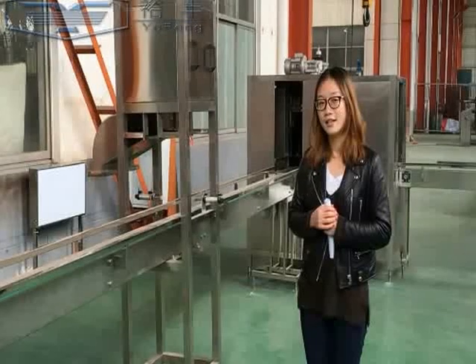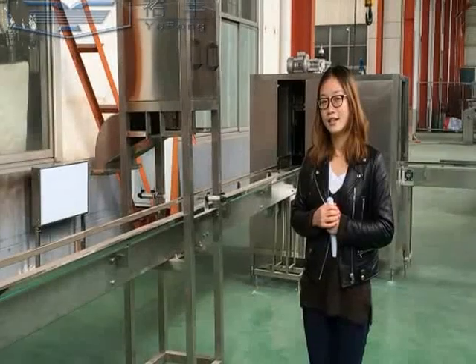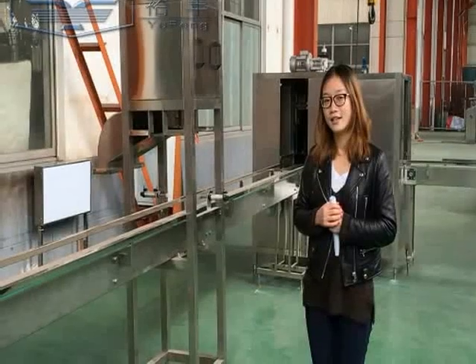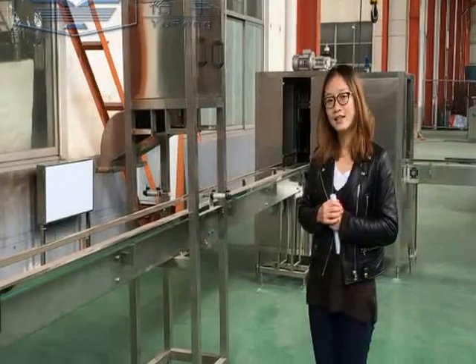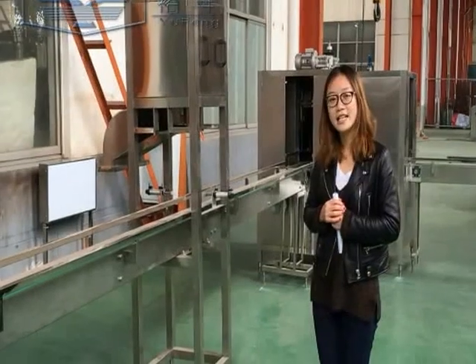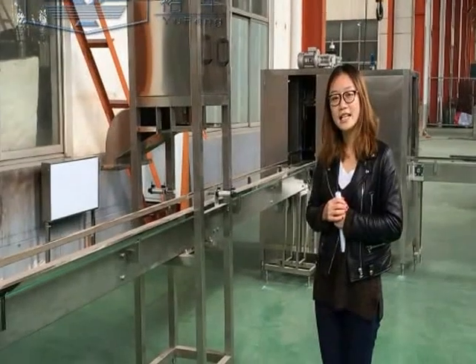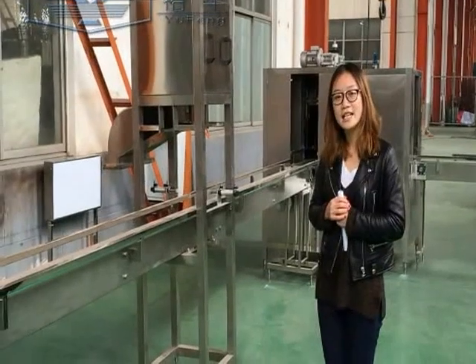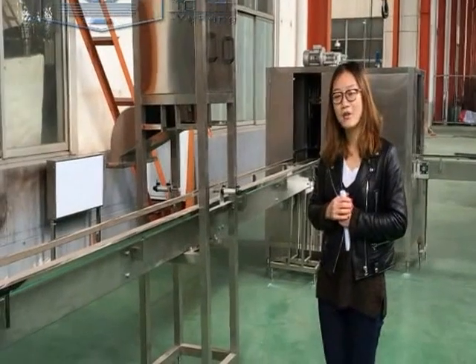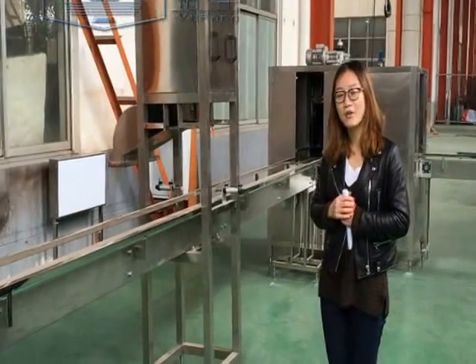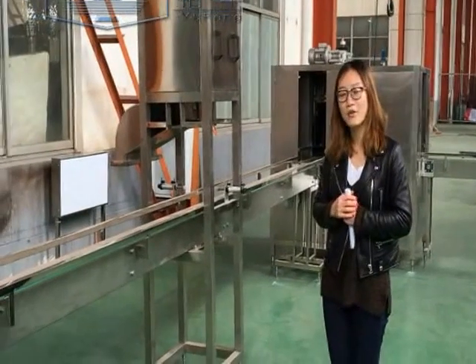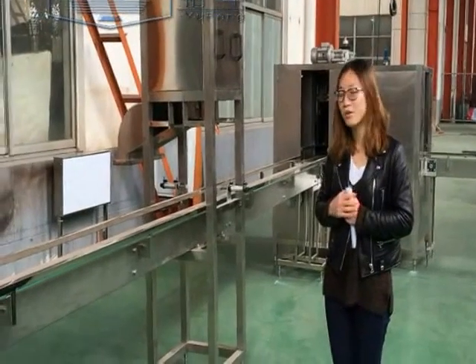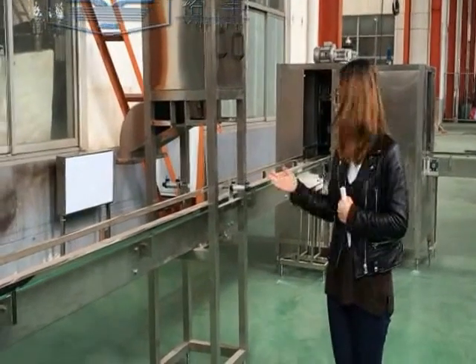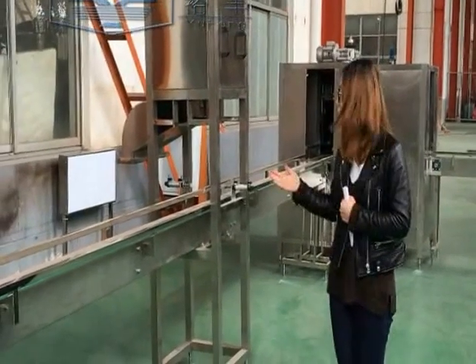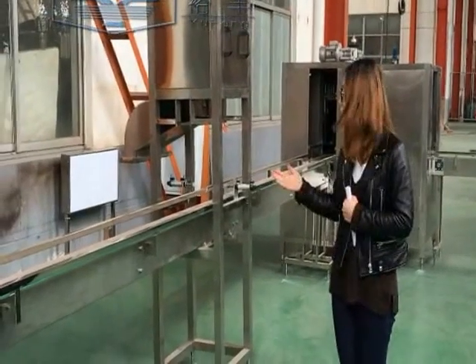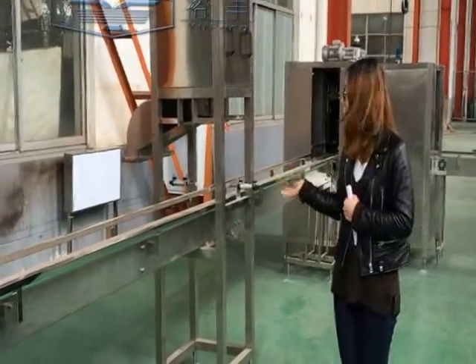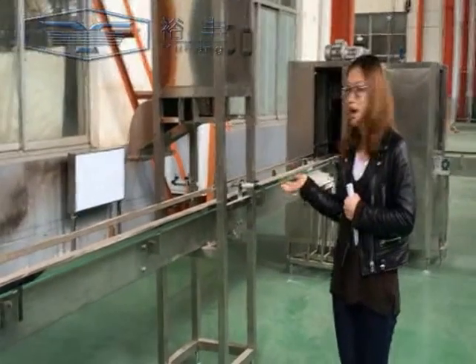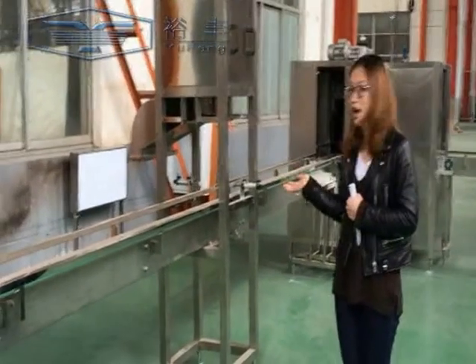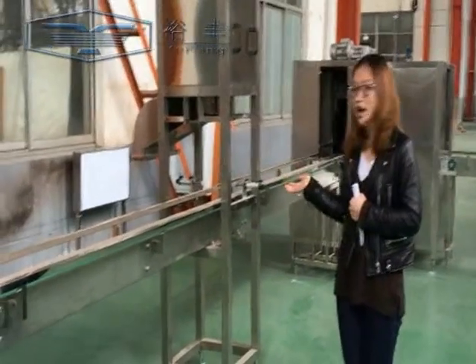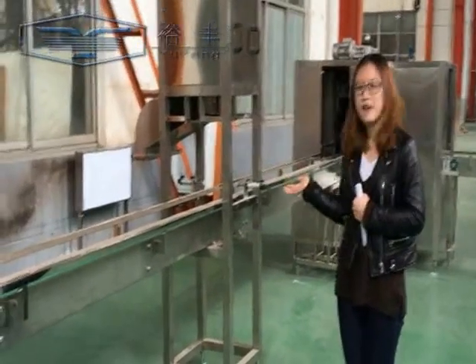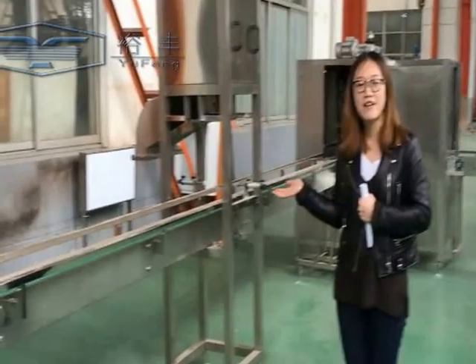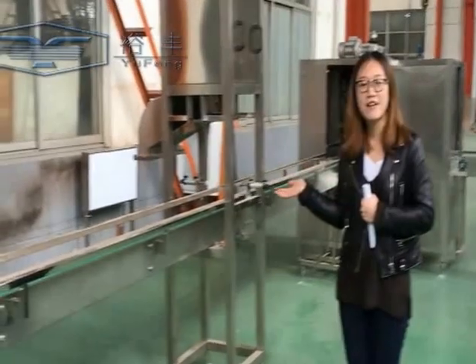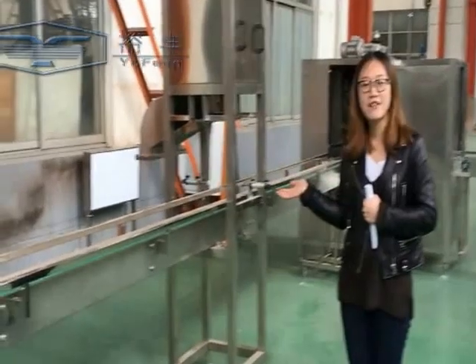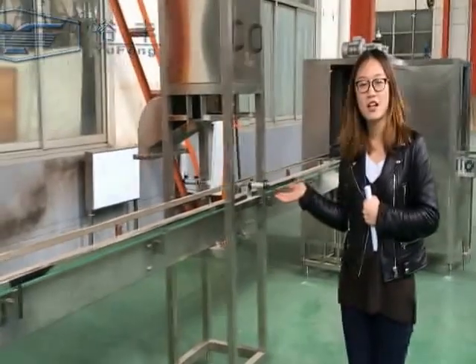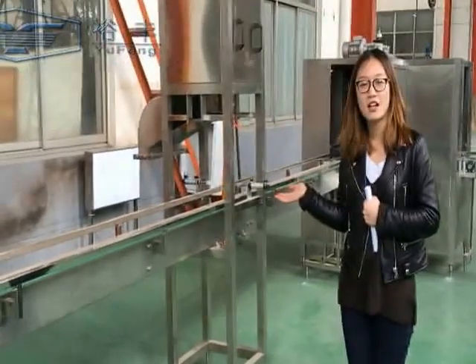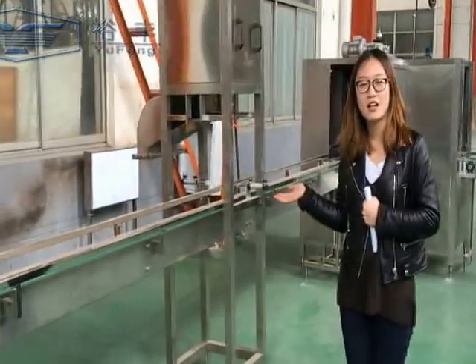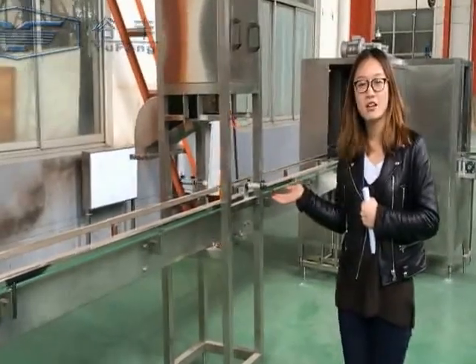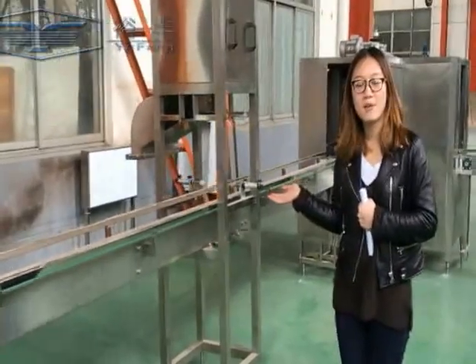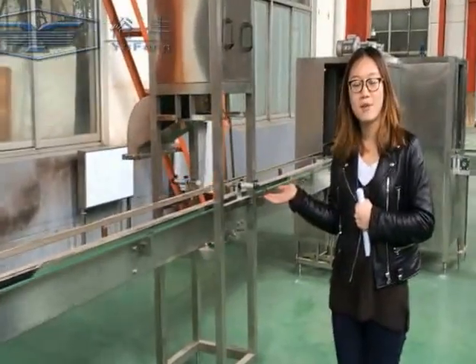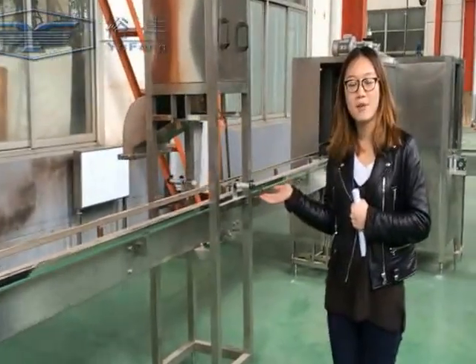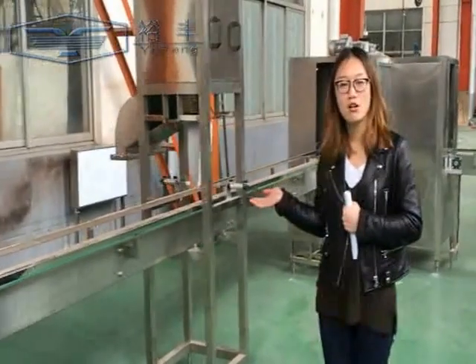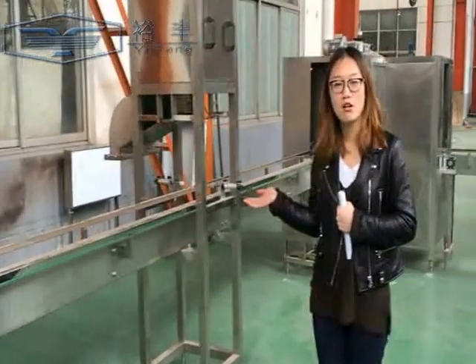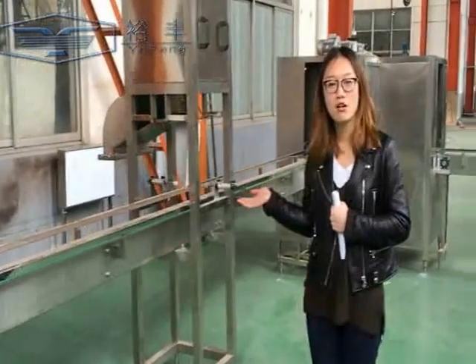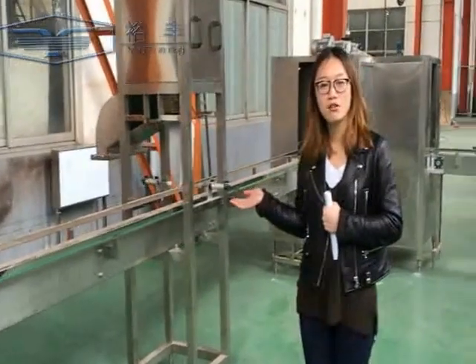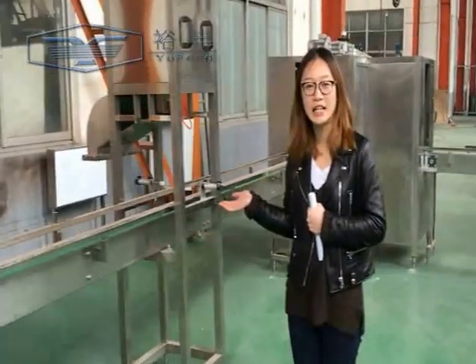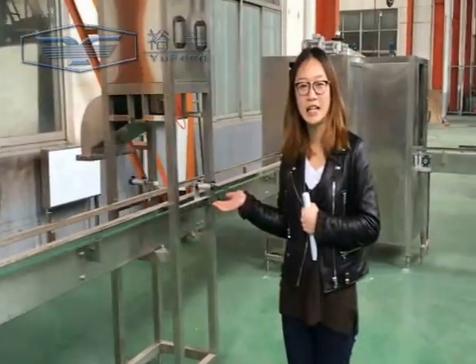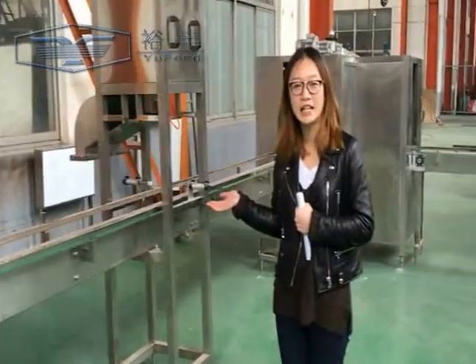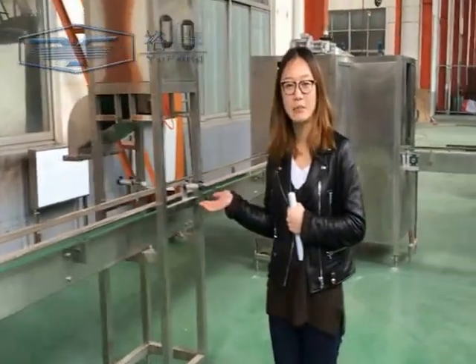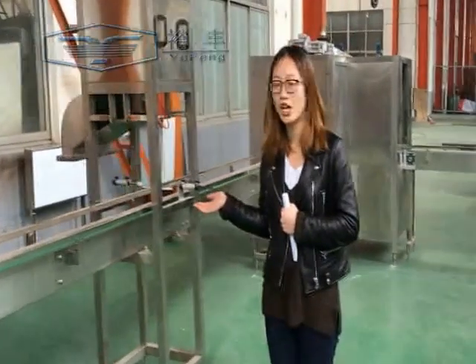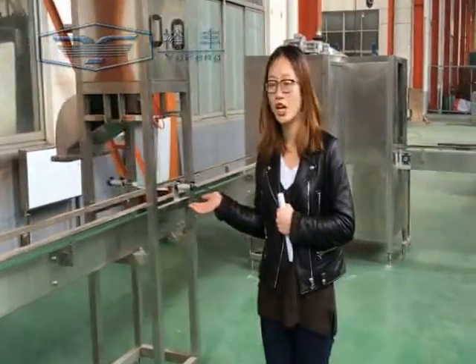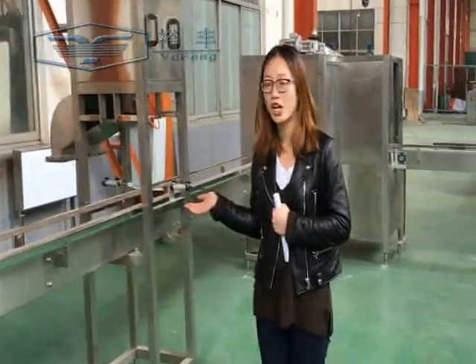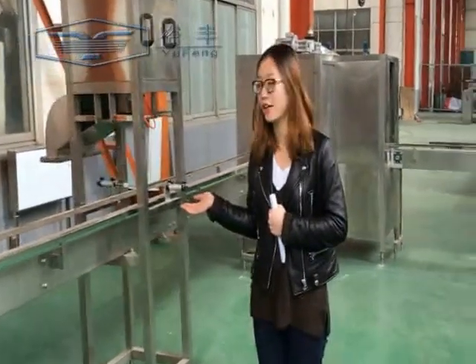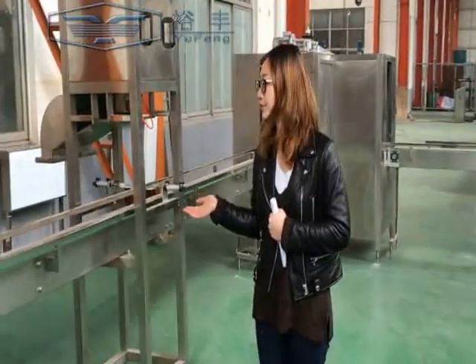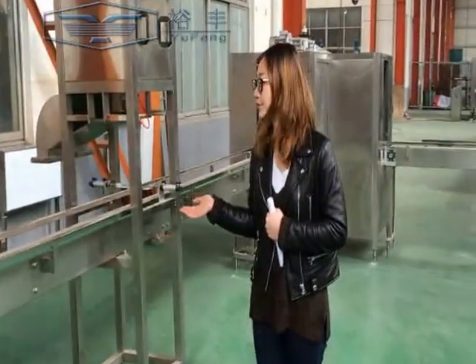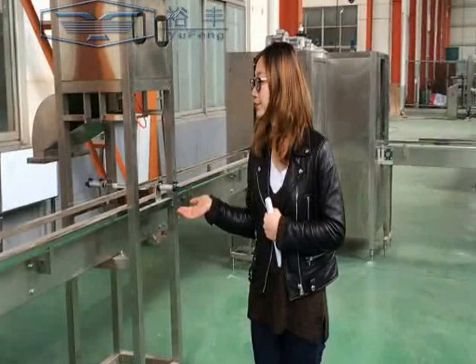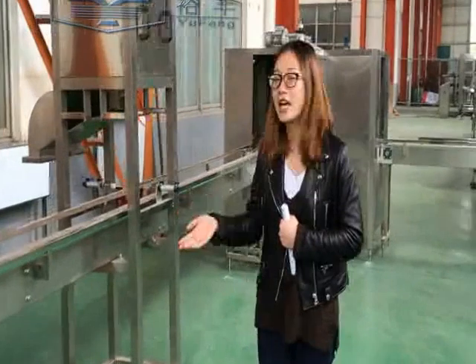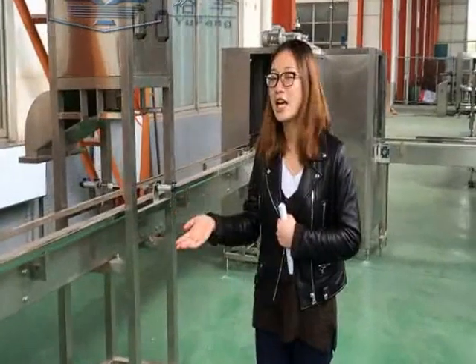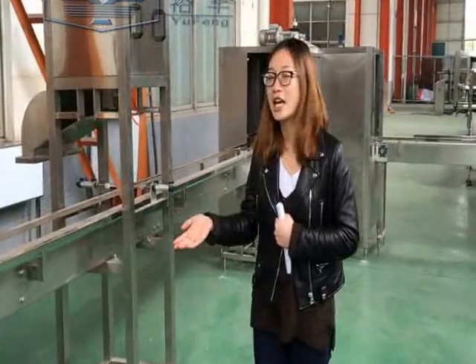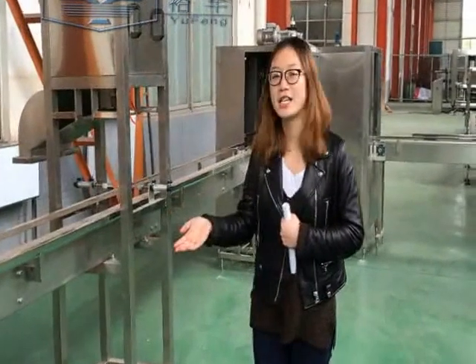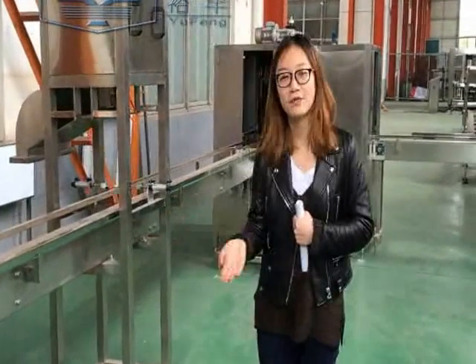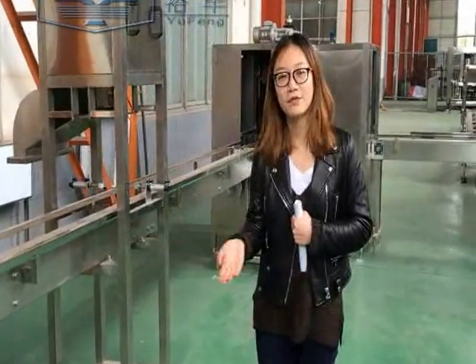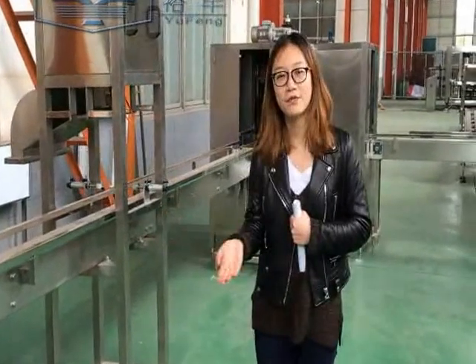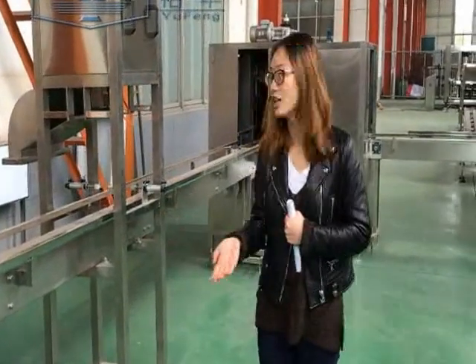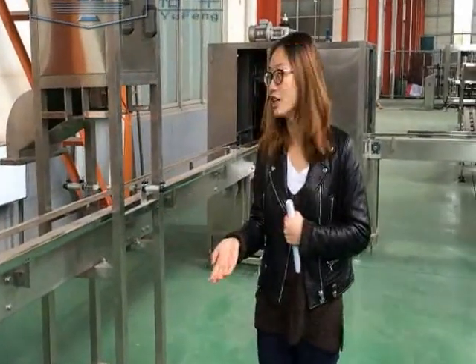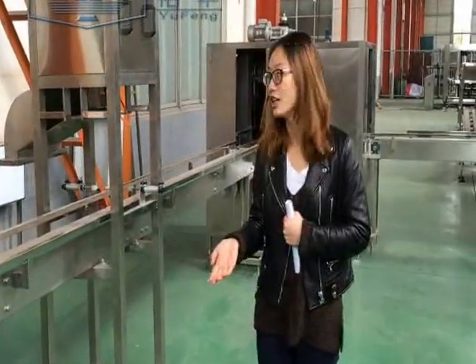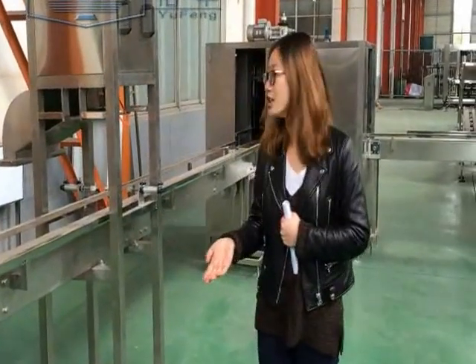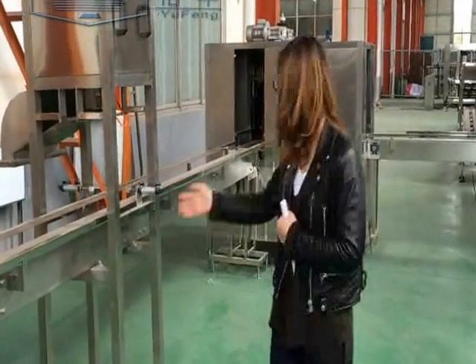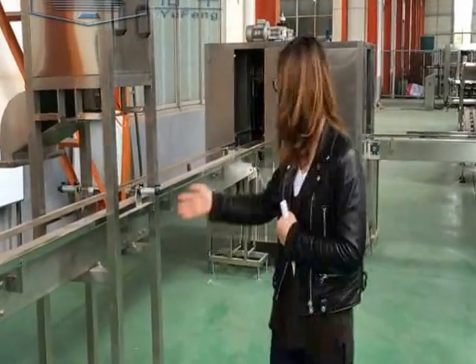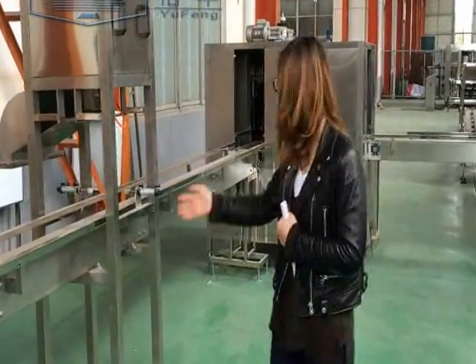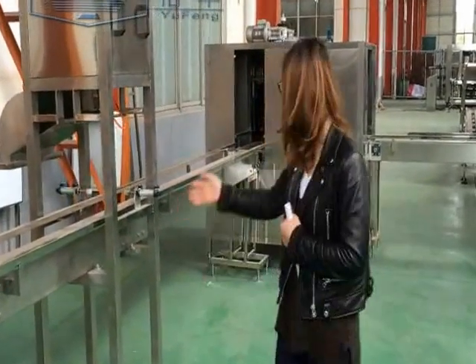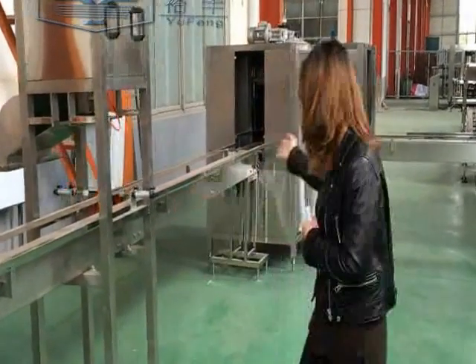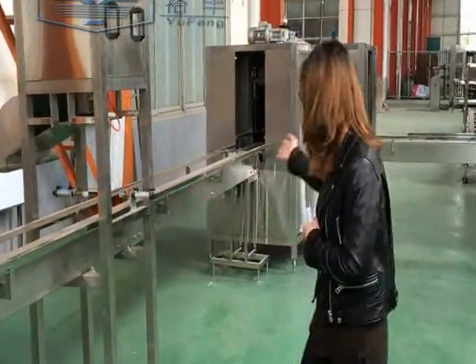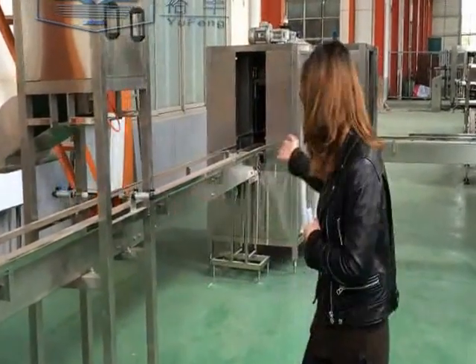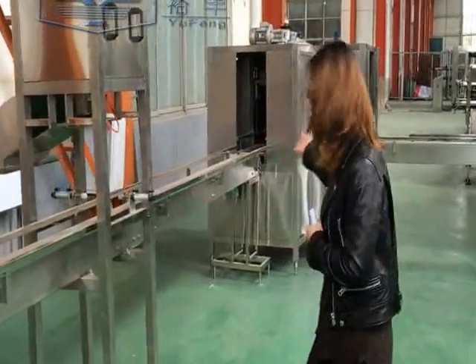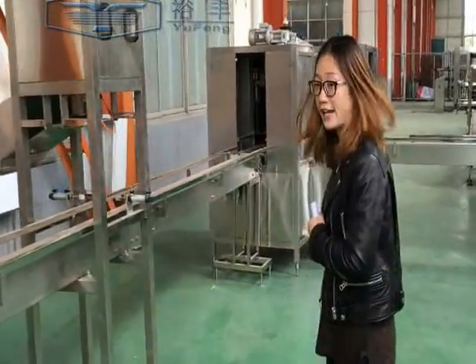This is our 5-gallon barrel sealing machine. You can see from here, this is the whole line.